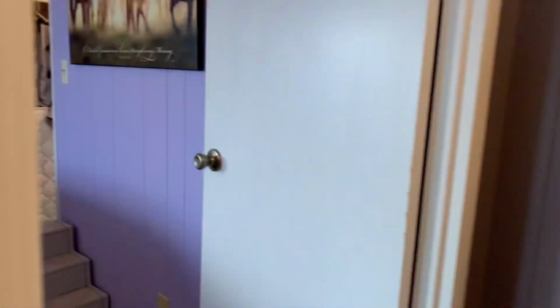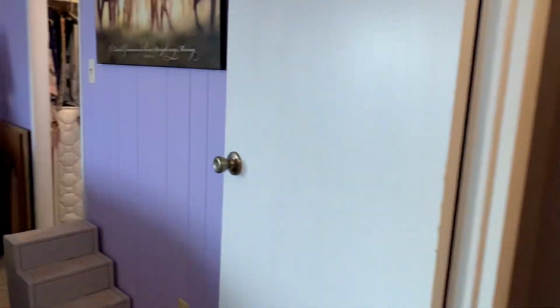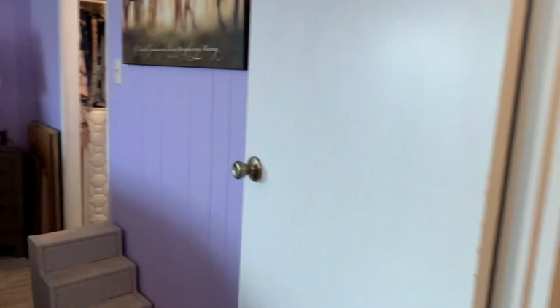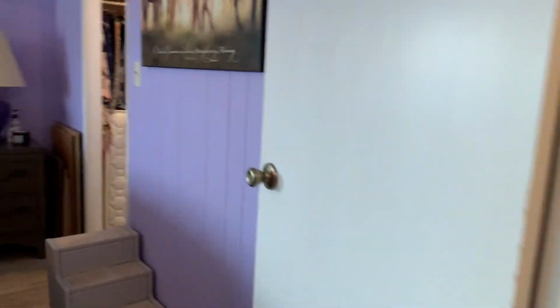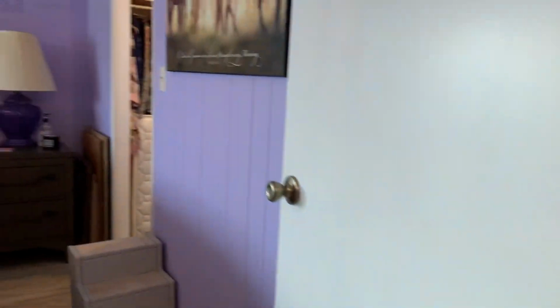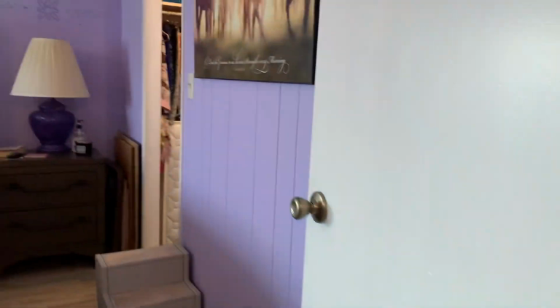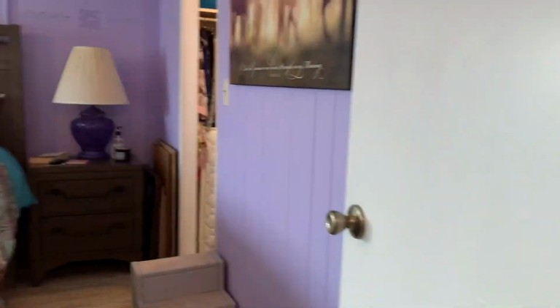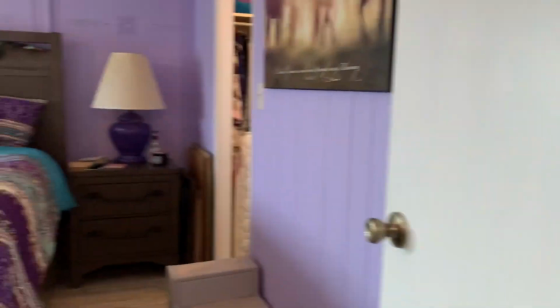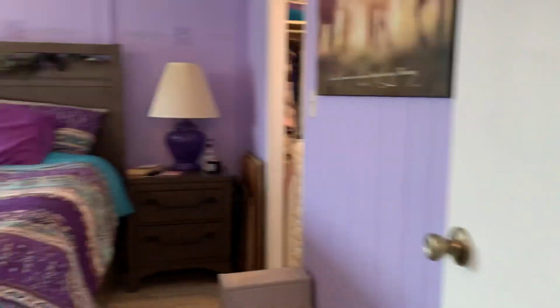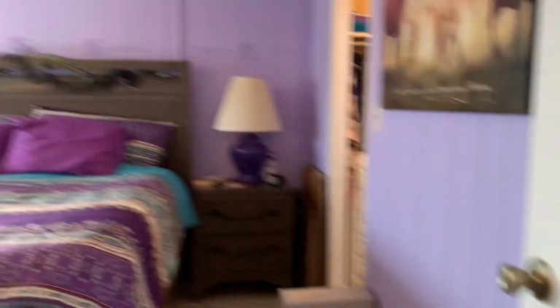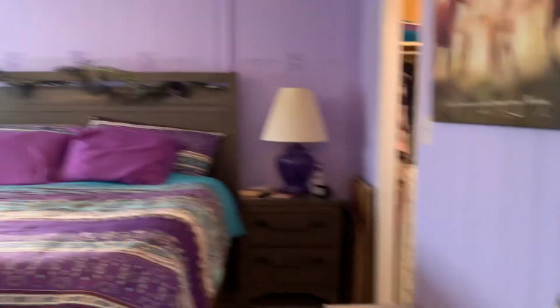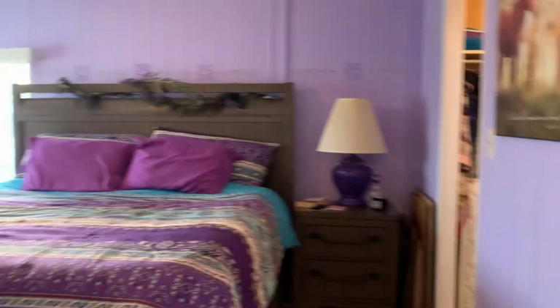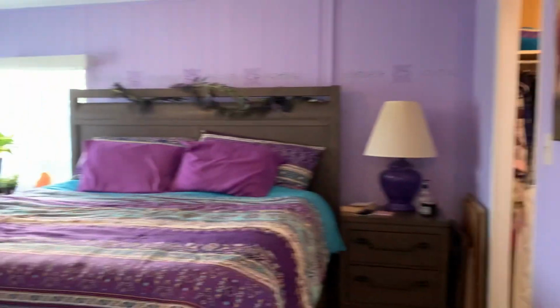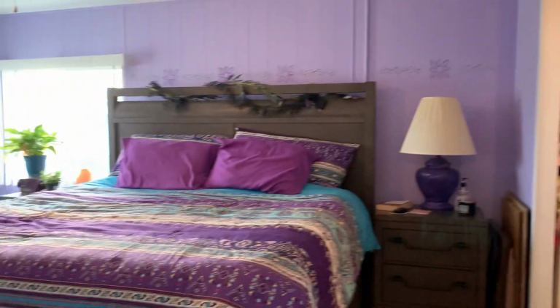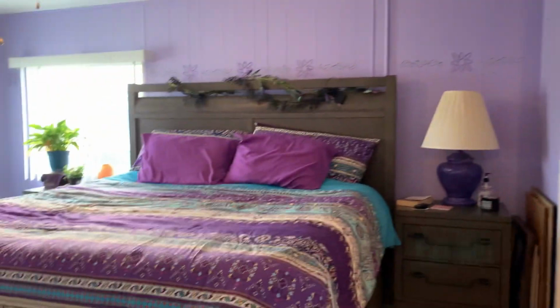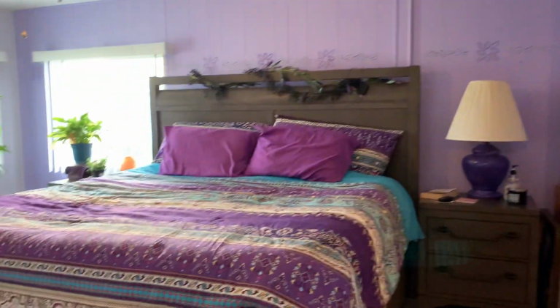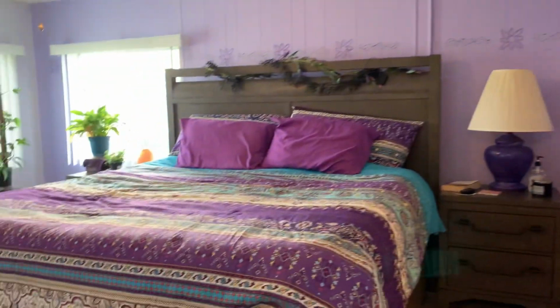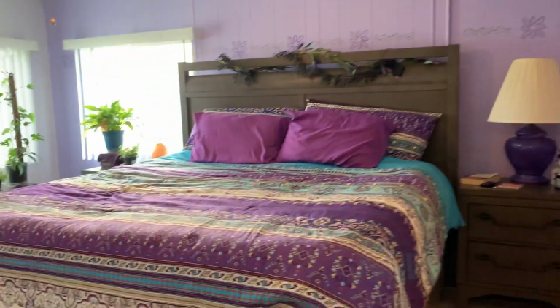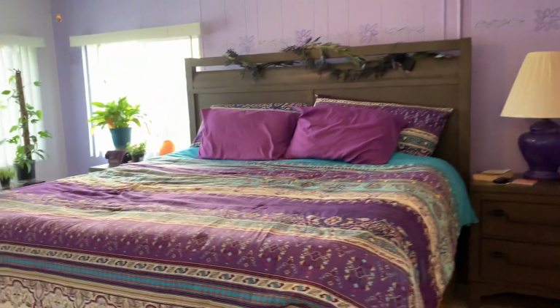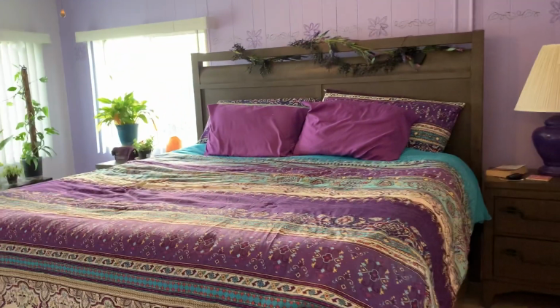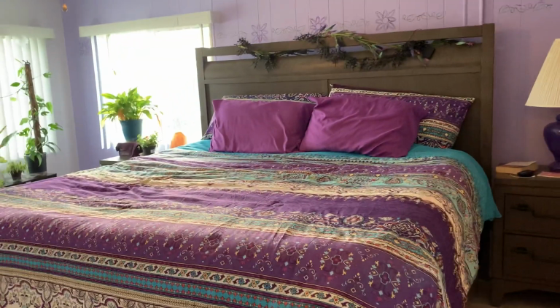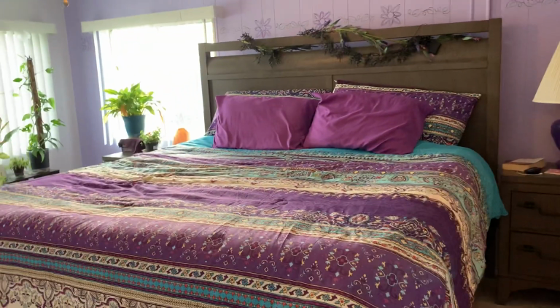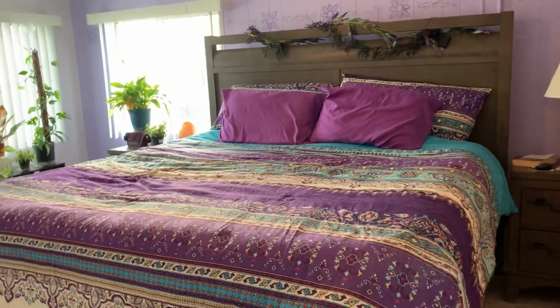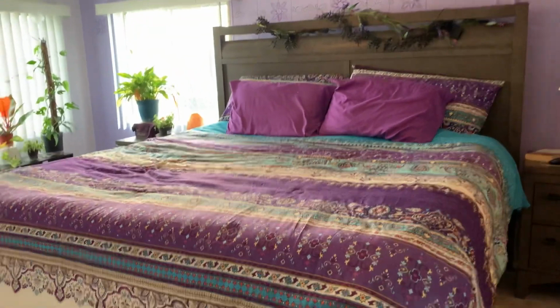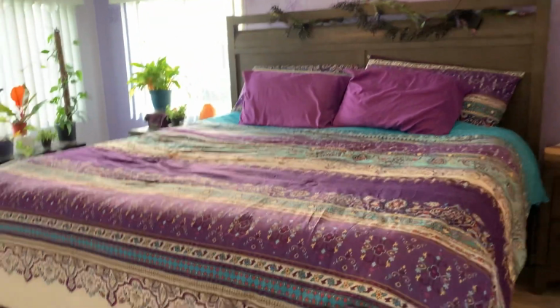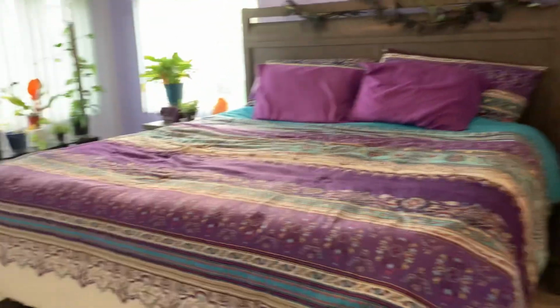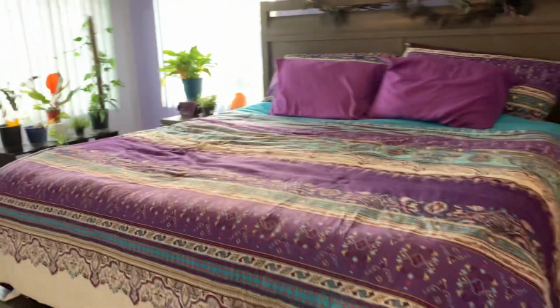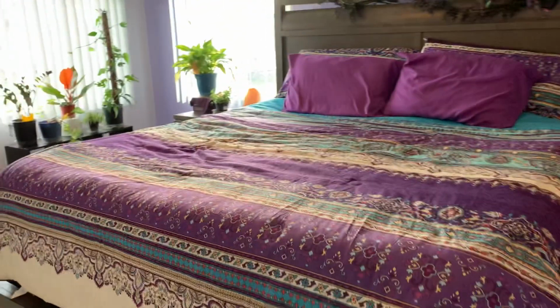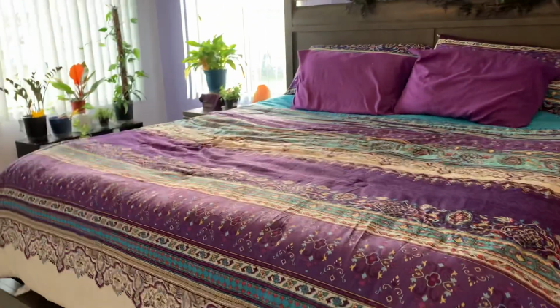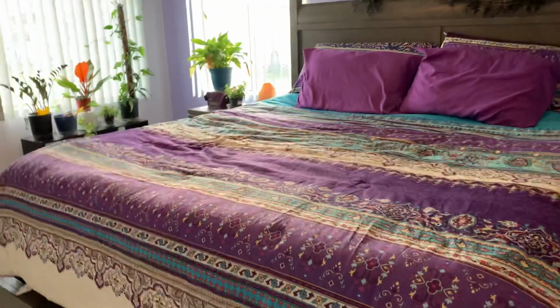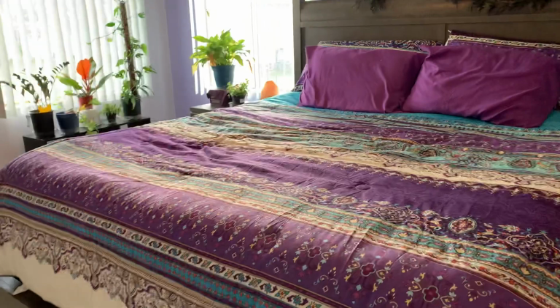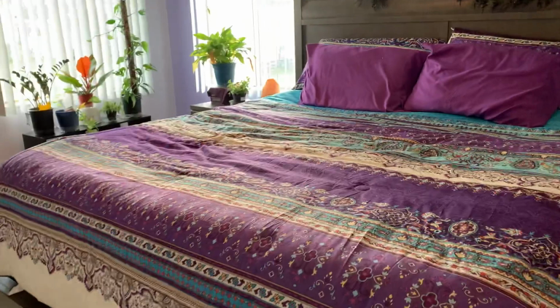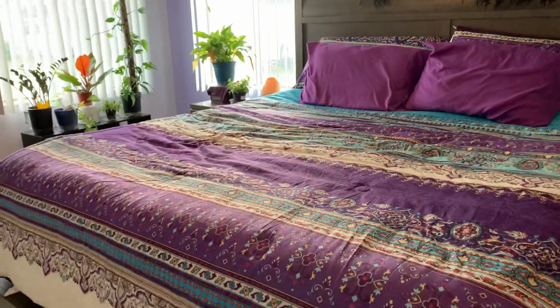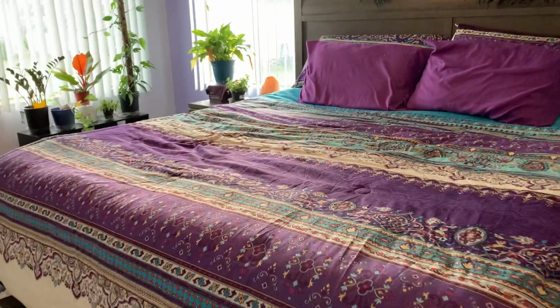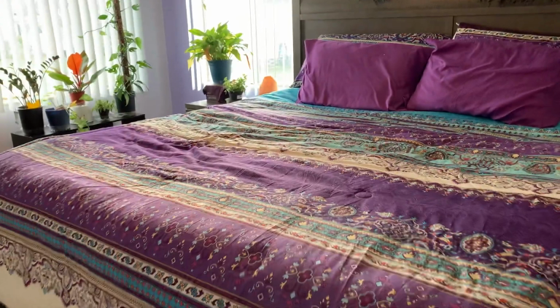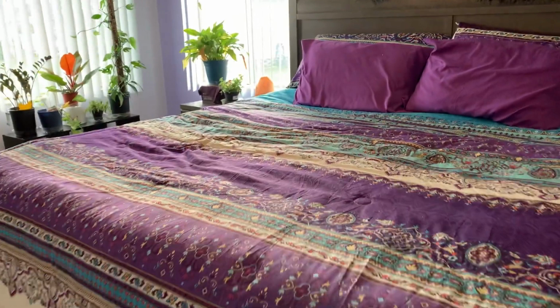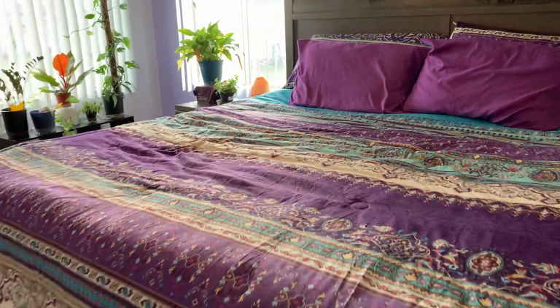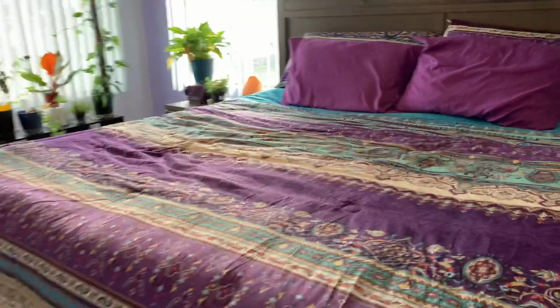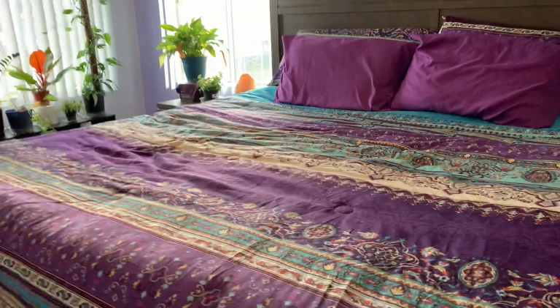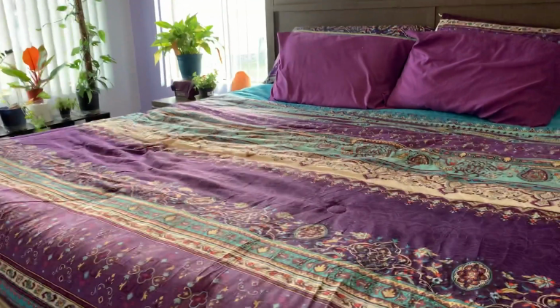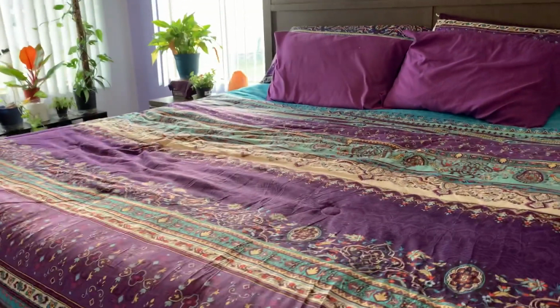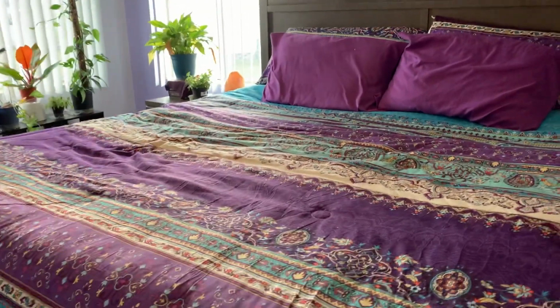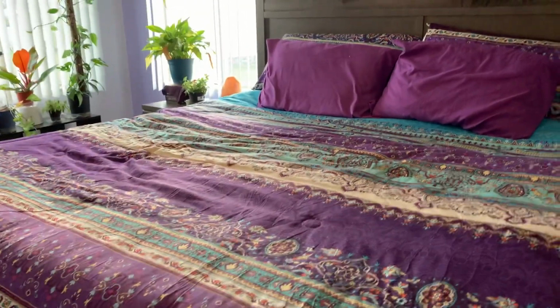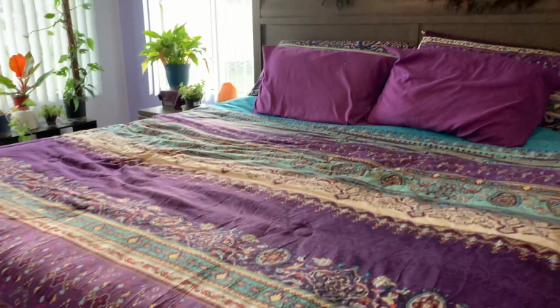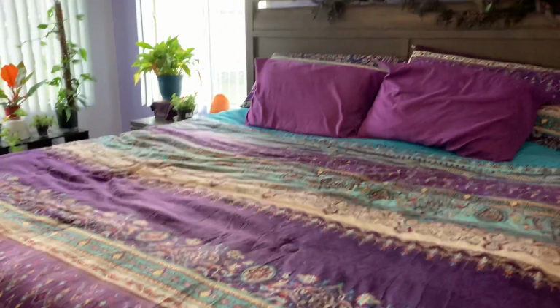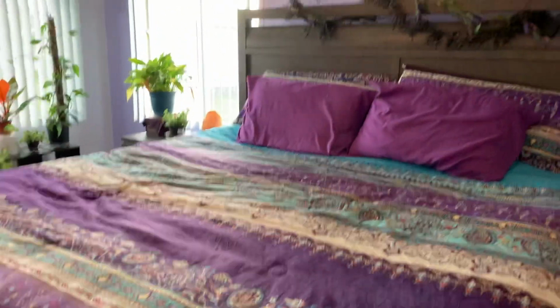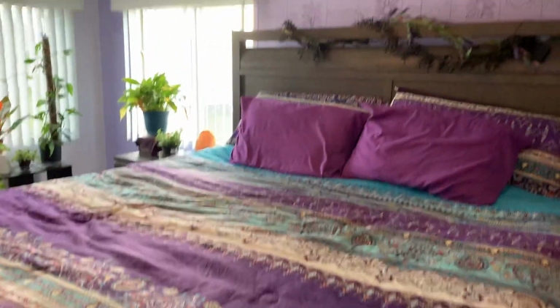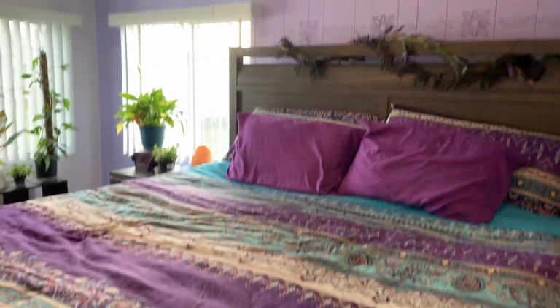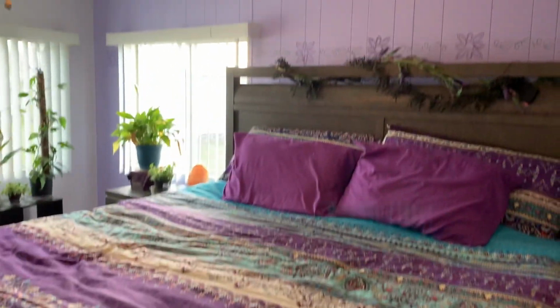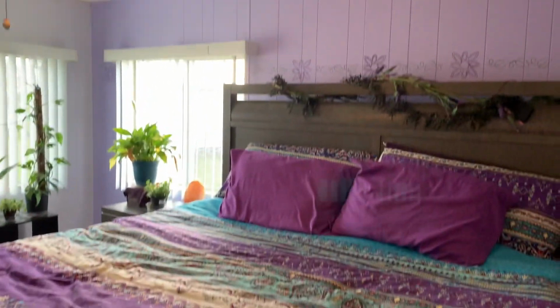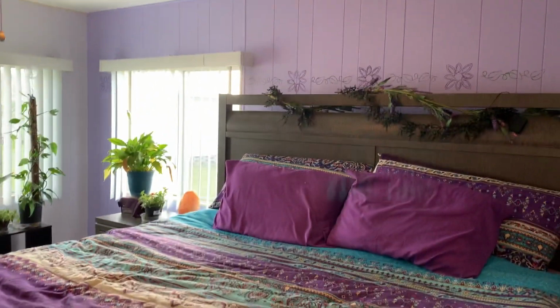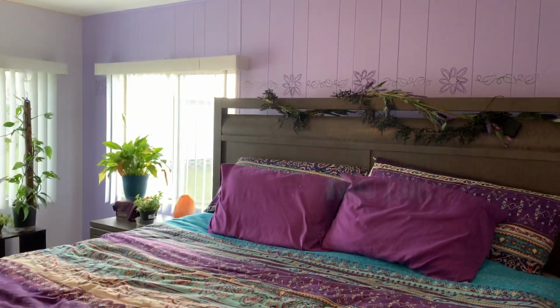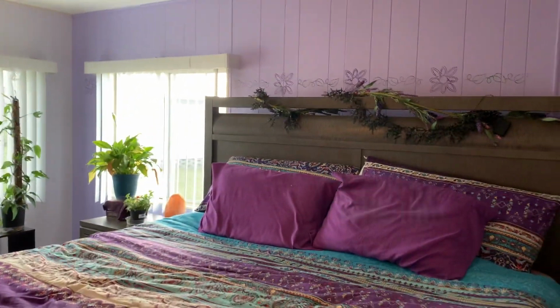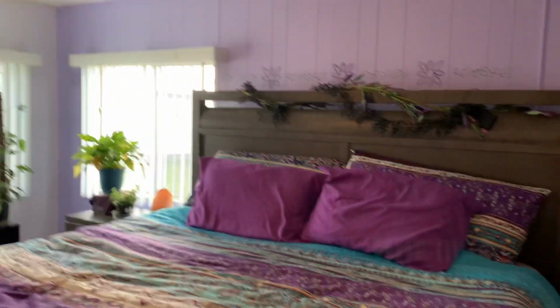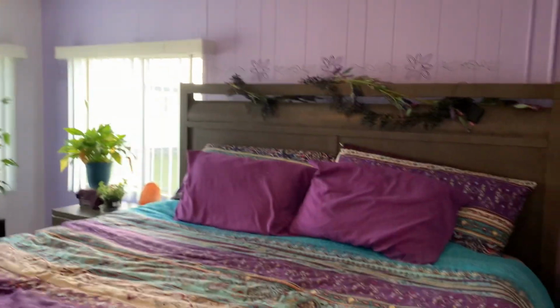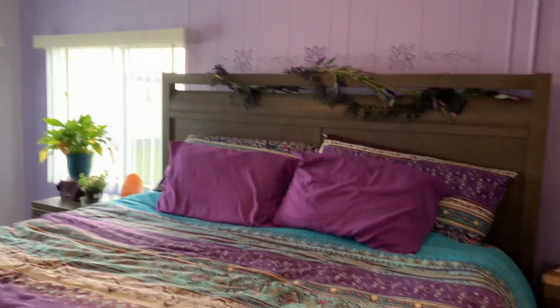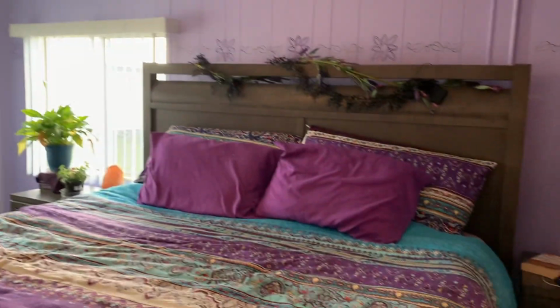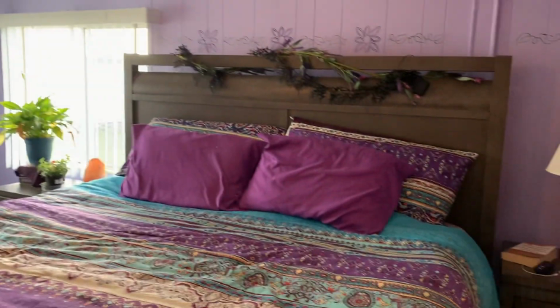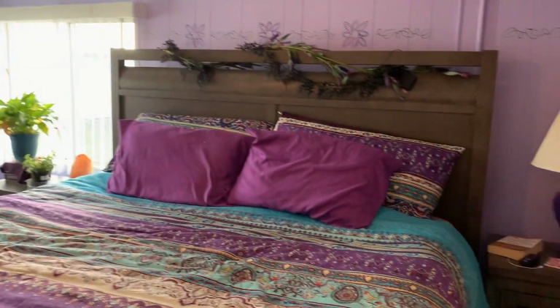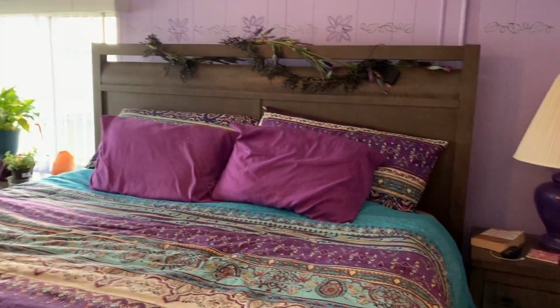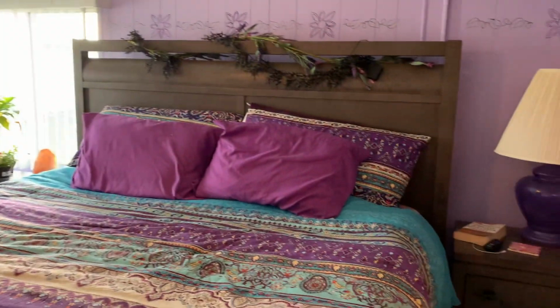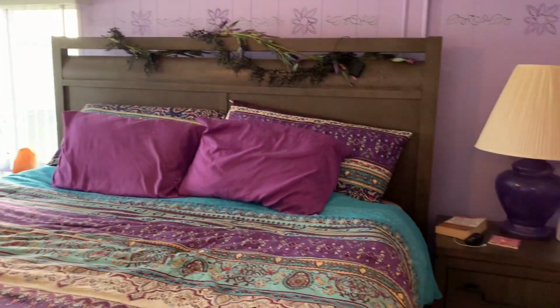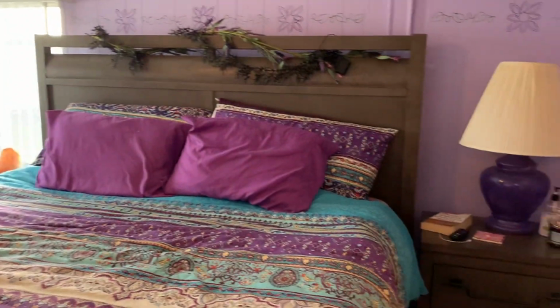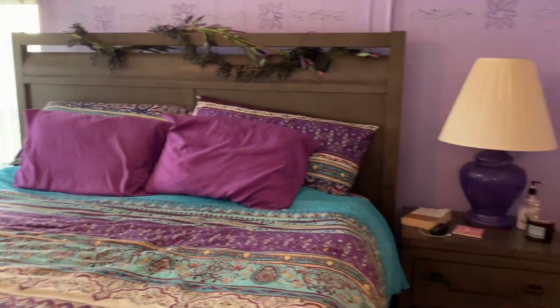And on to the master bedroom — plenty big enough for a king-size bedroom set.